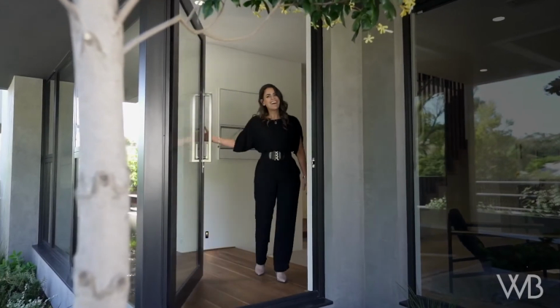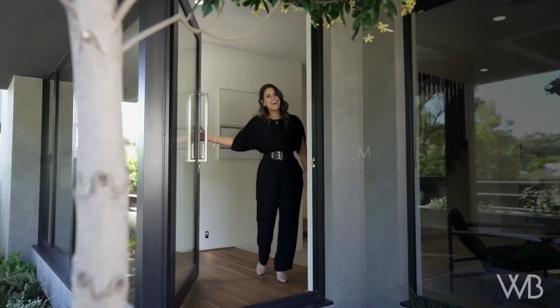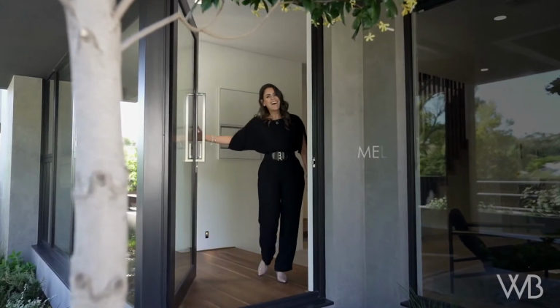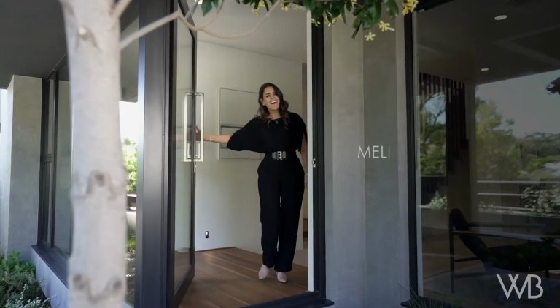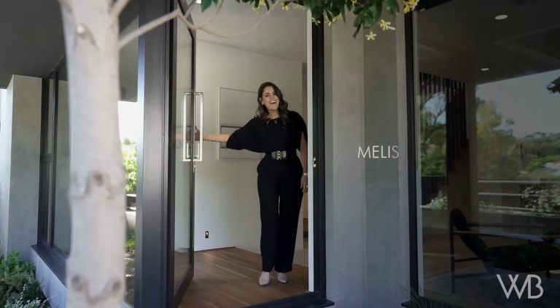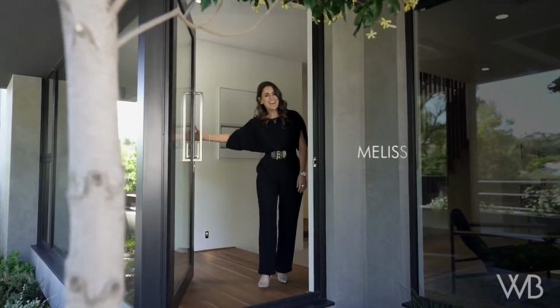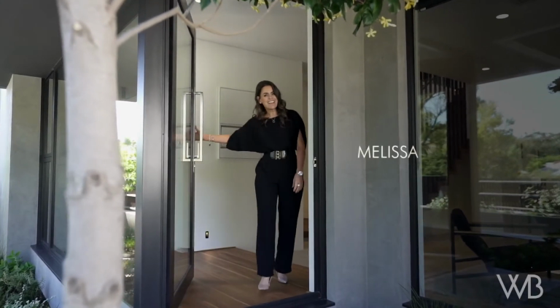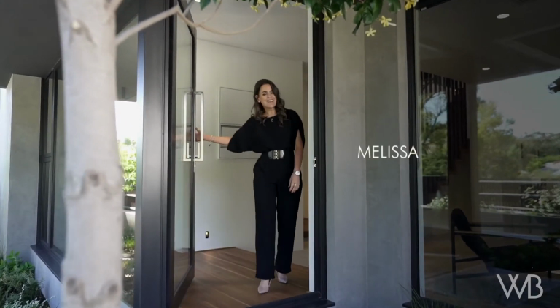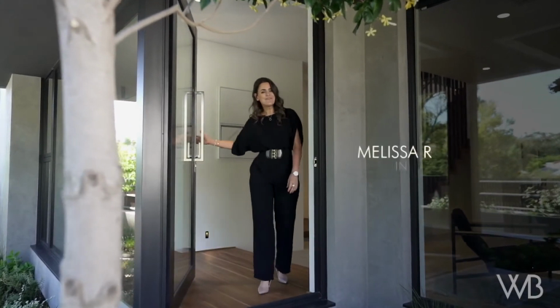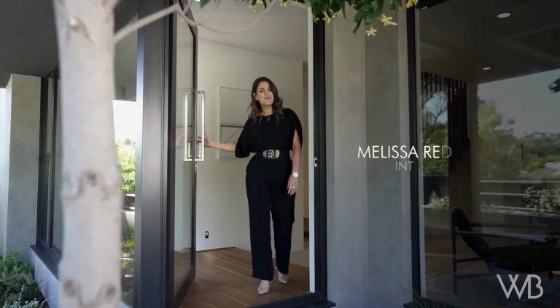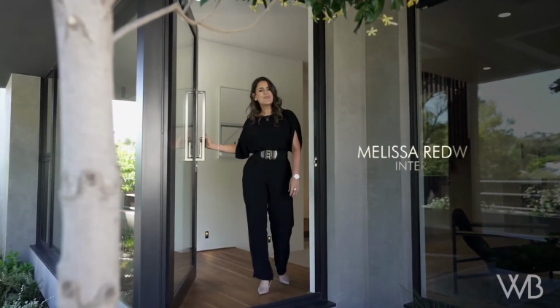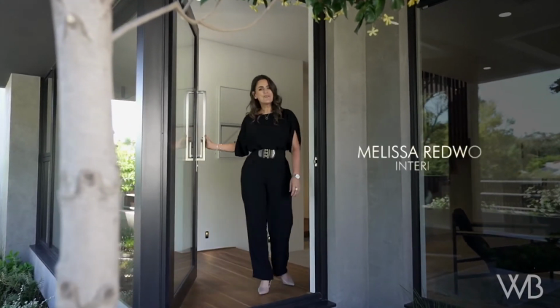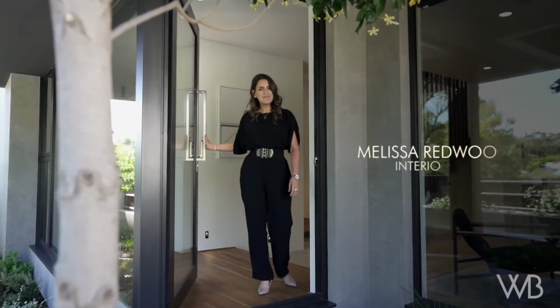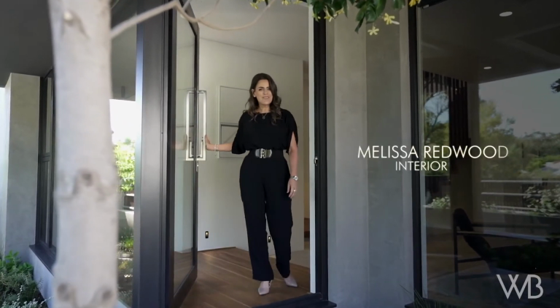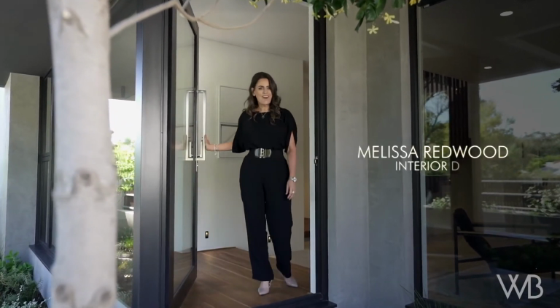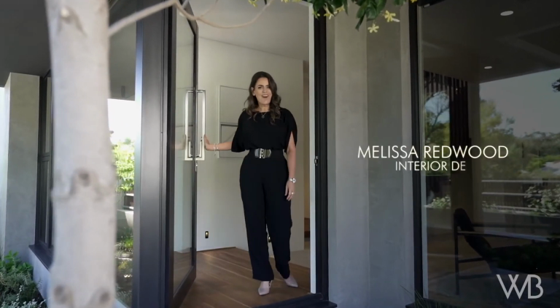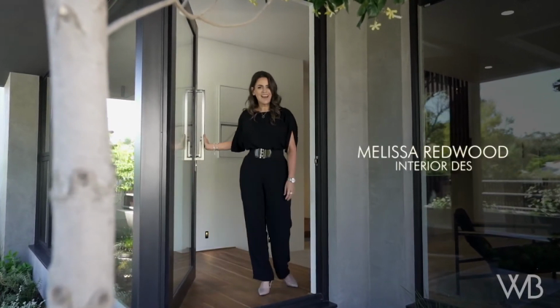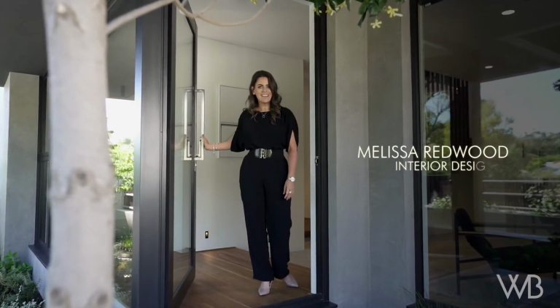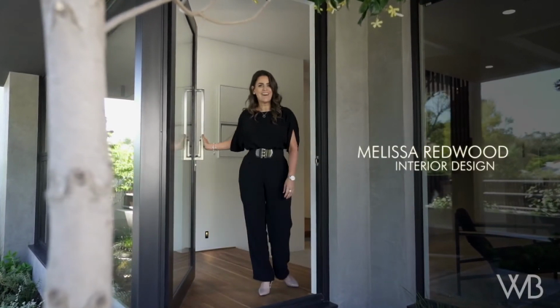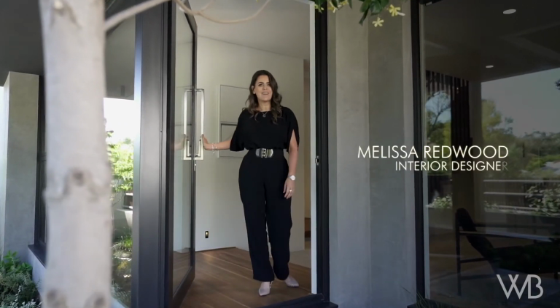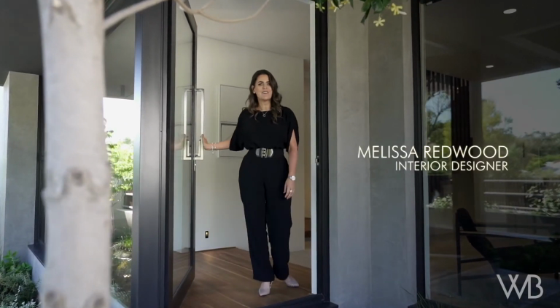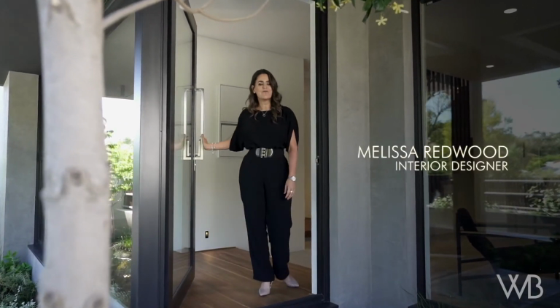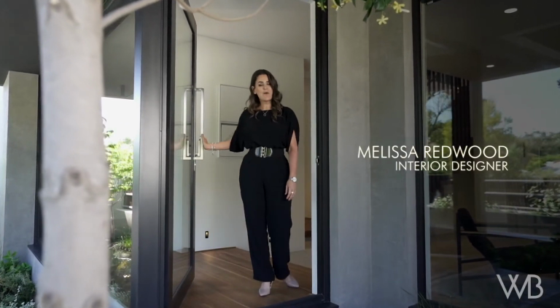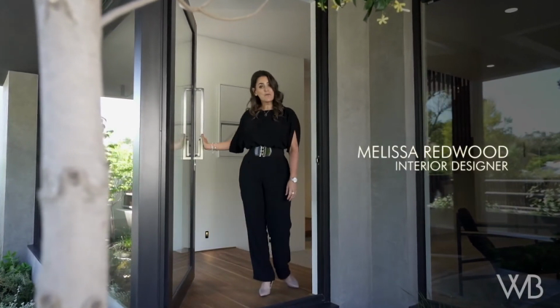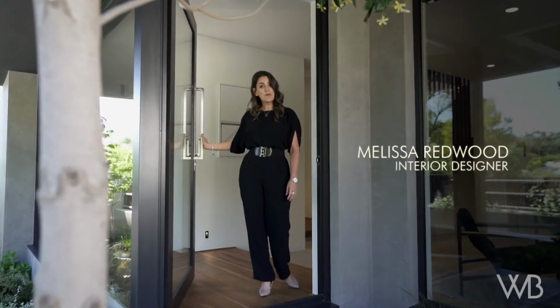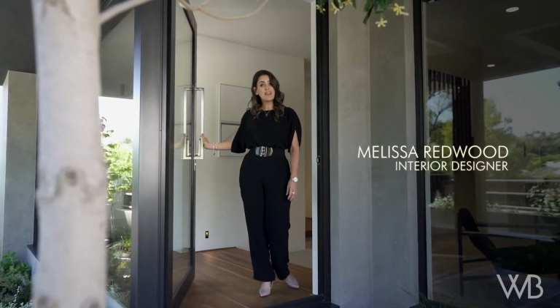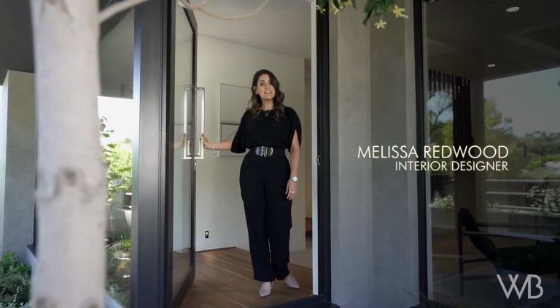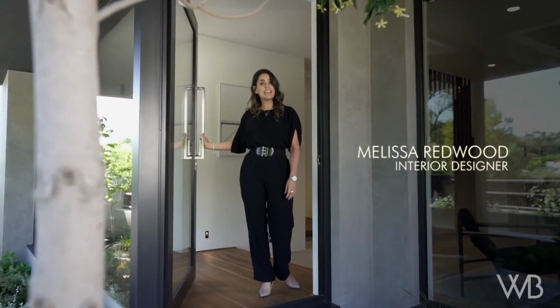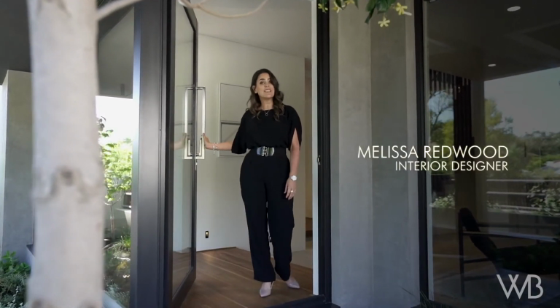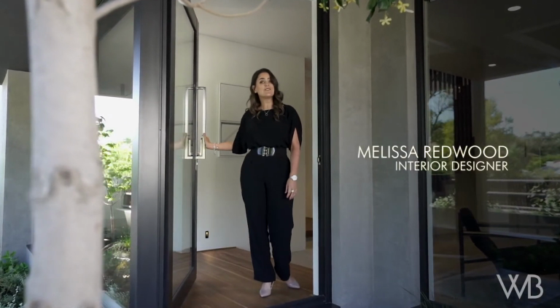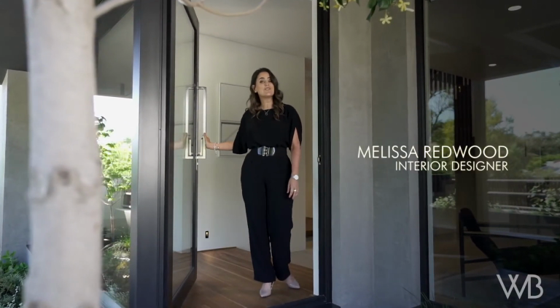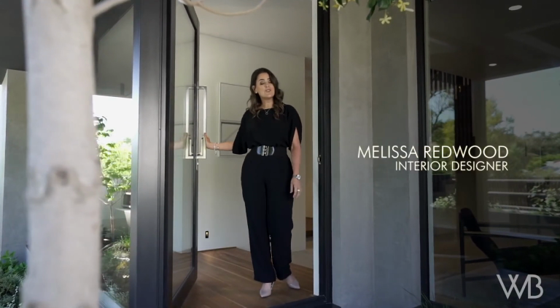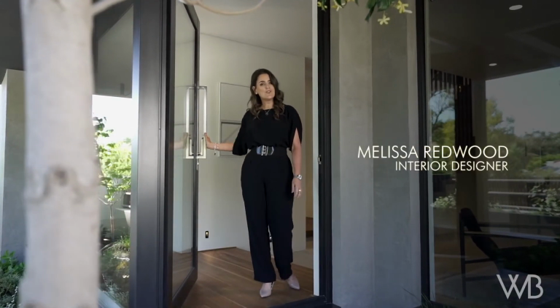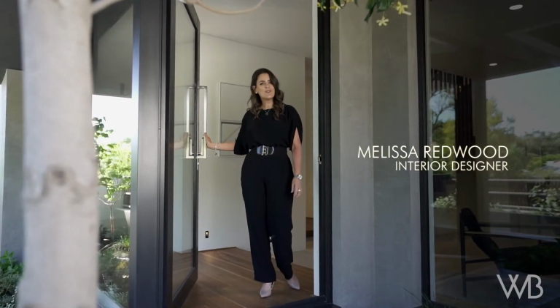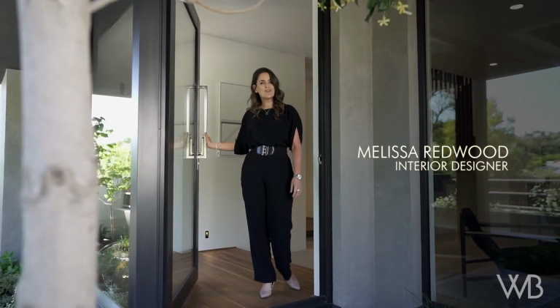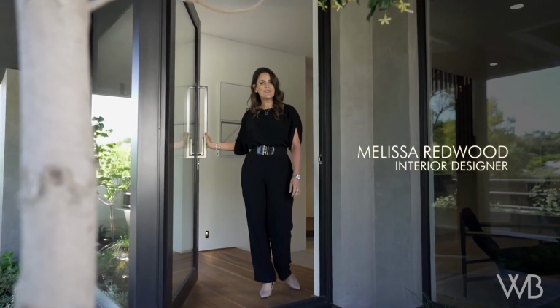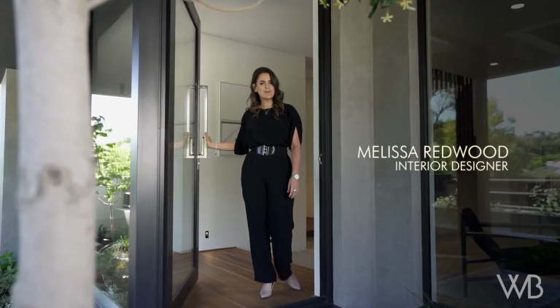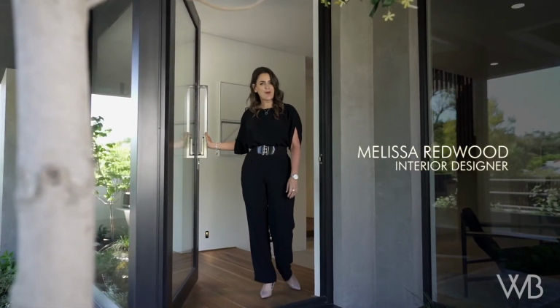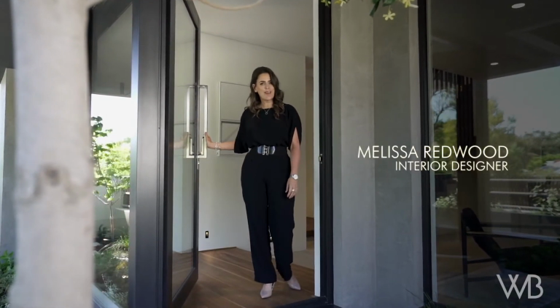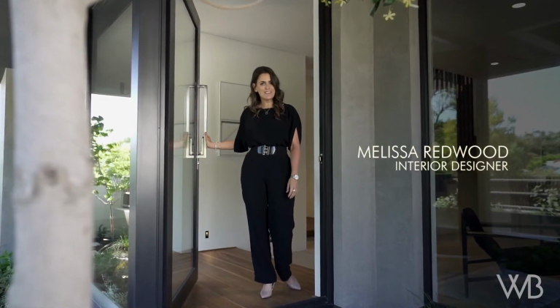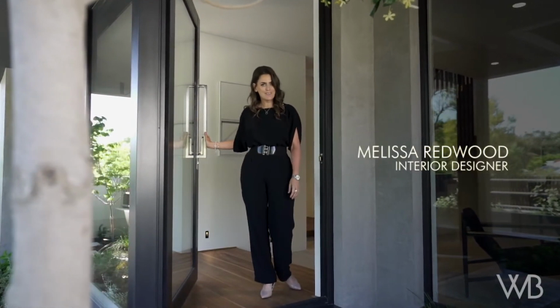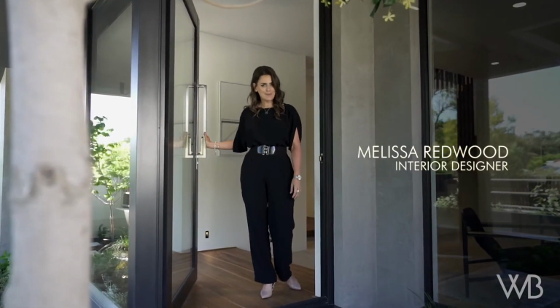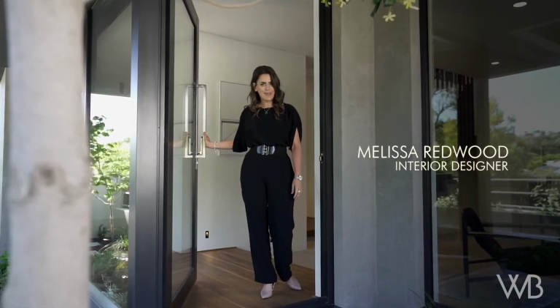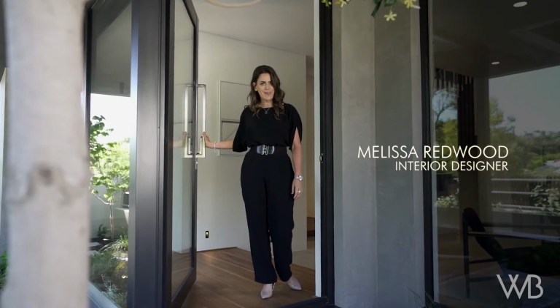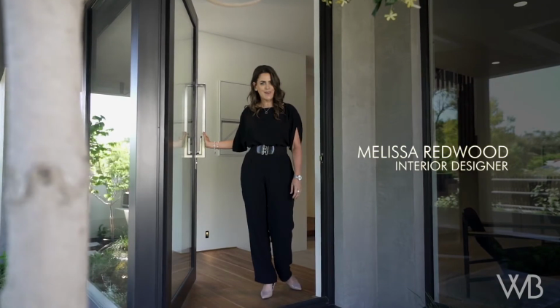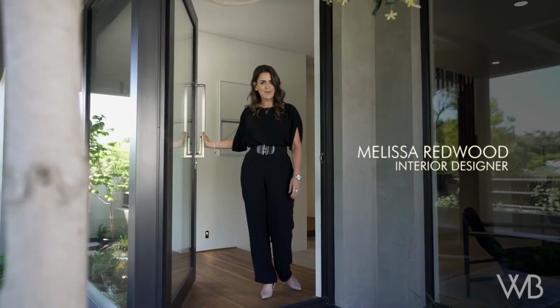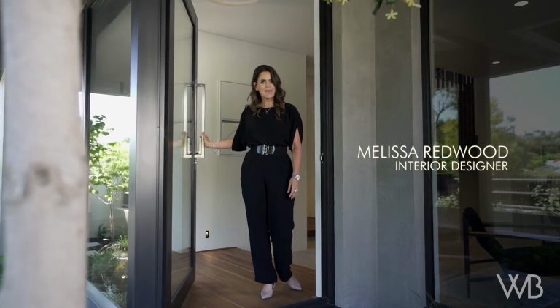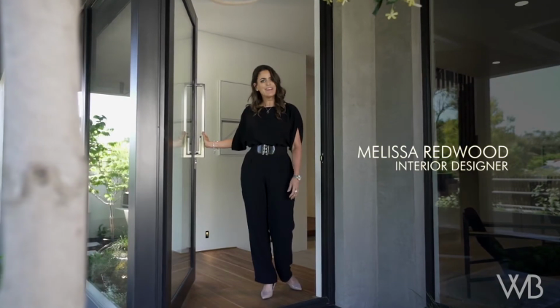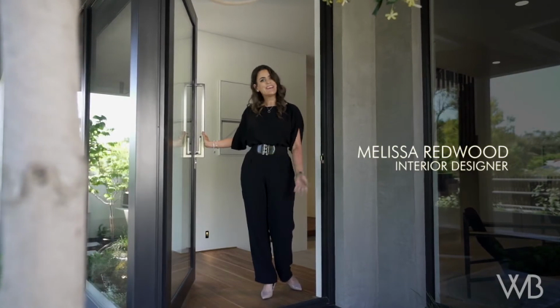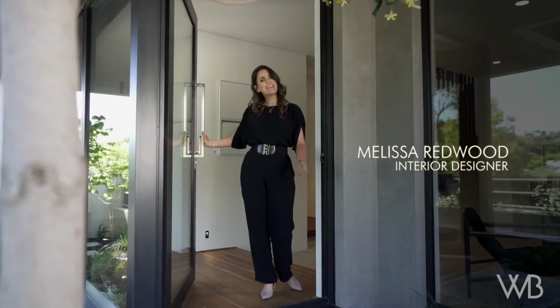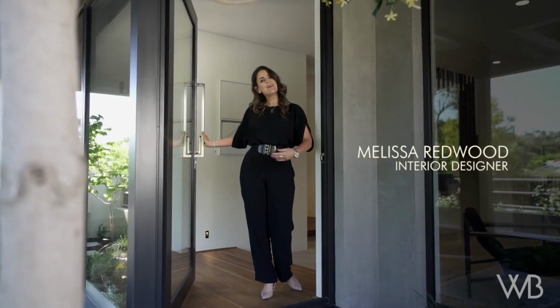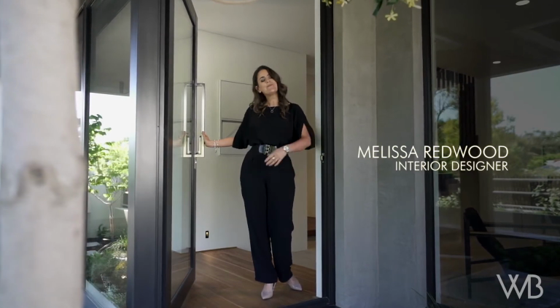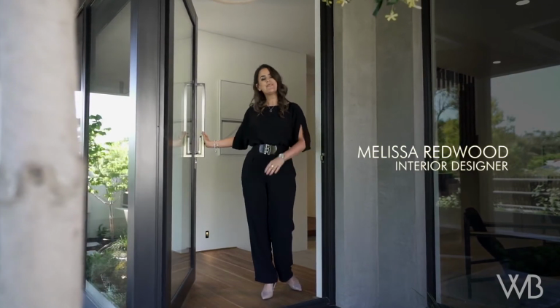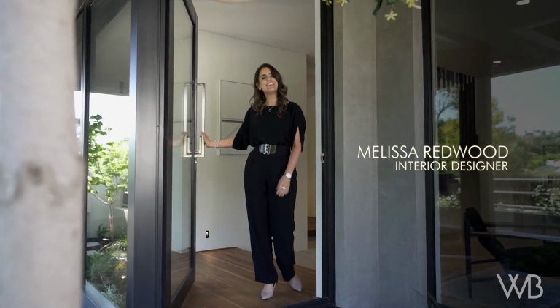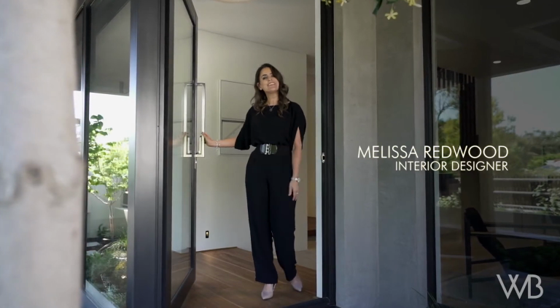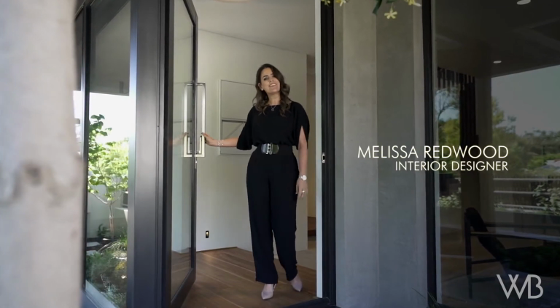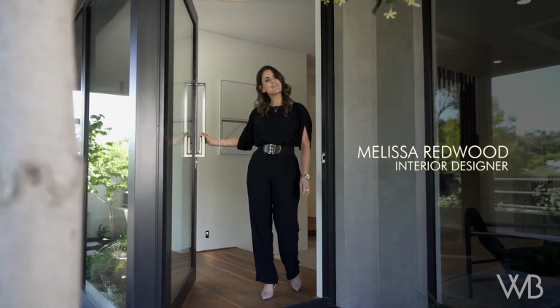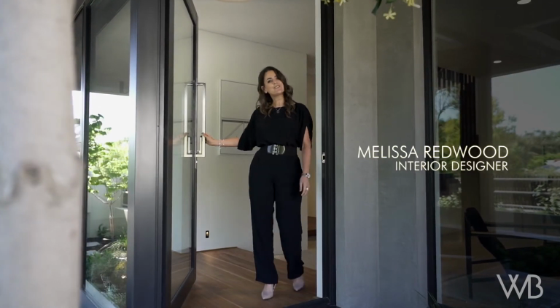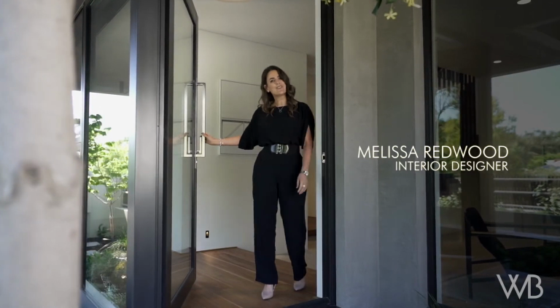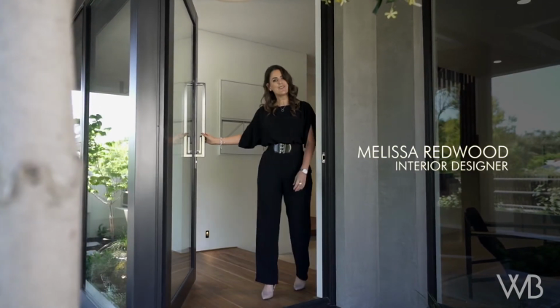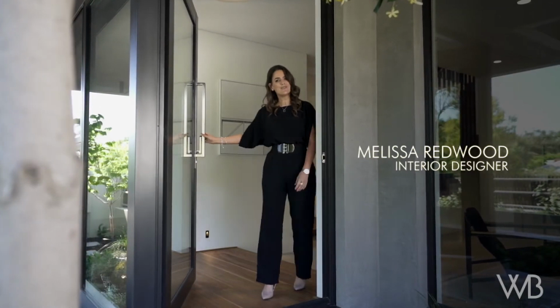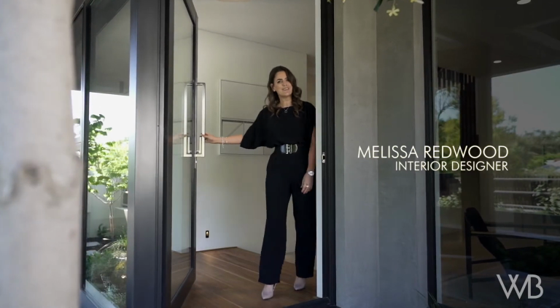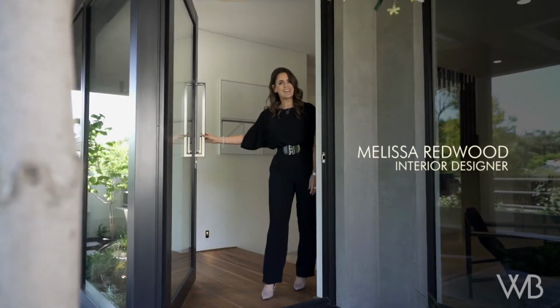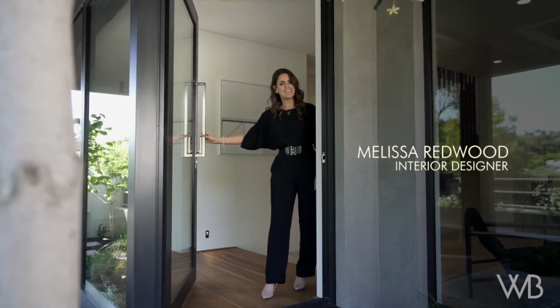Hi and welcome to the Highline, Webb & Brown Neves New York inspired display home. Come on in and I'll show you around.